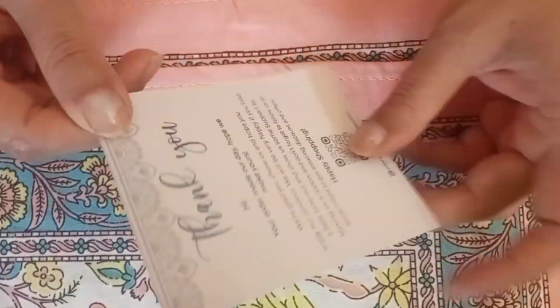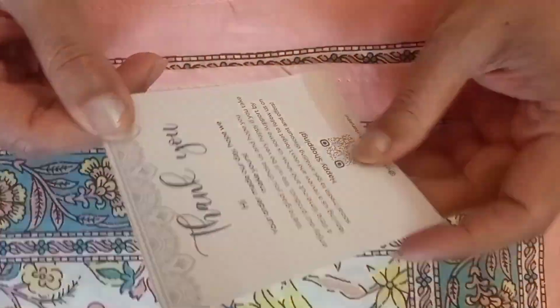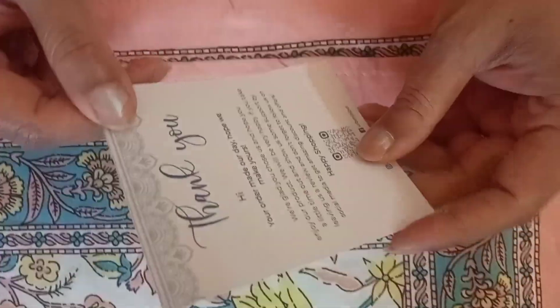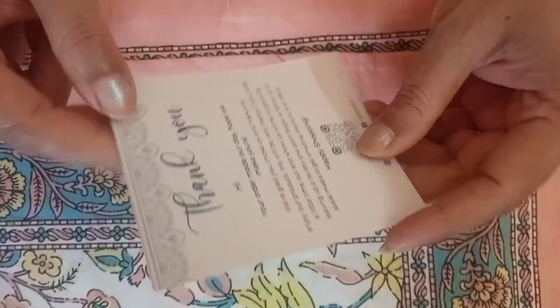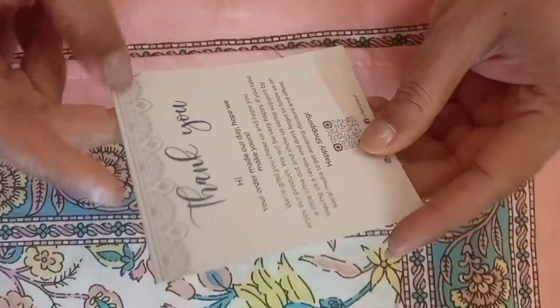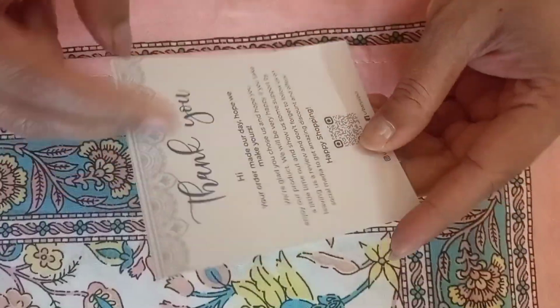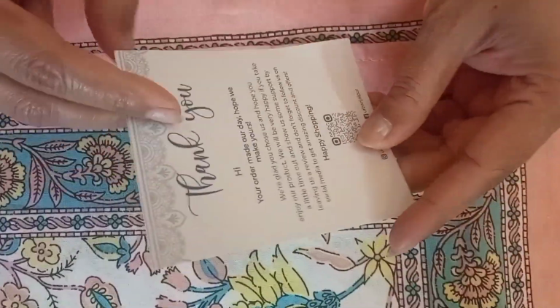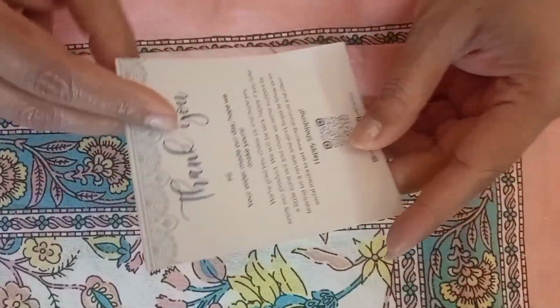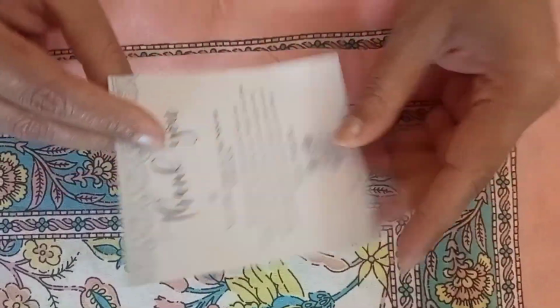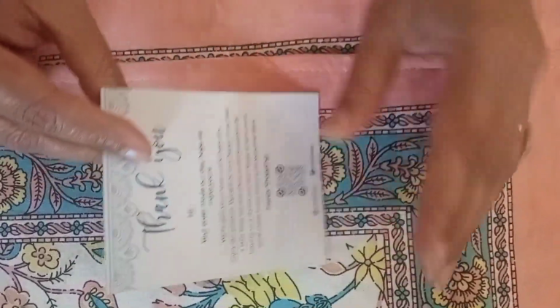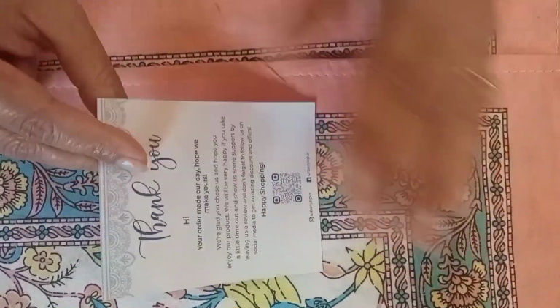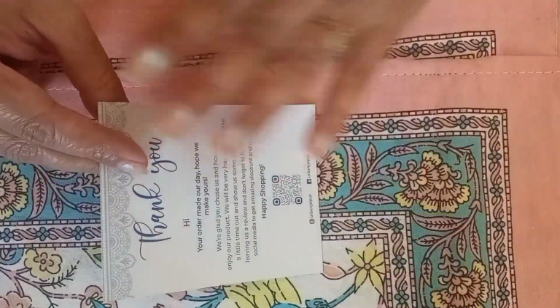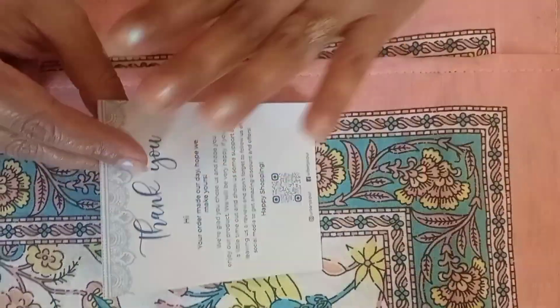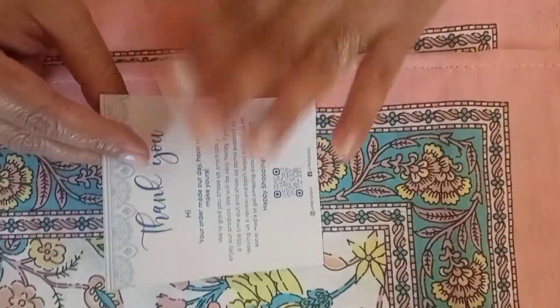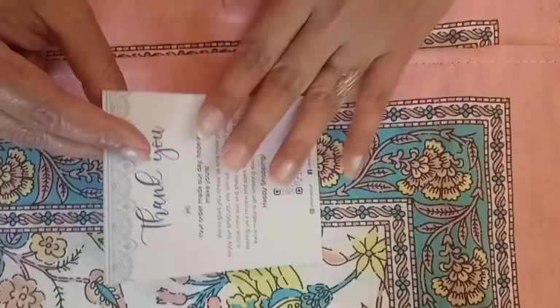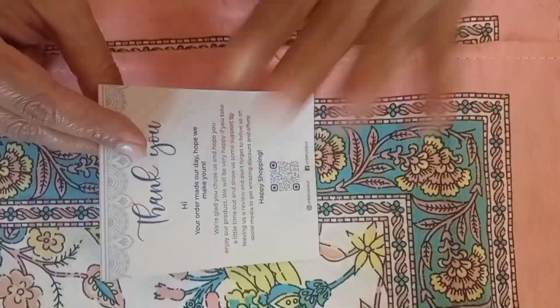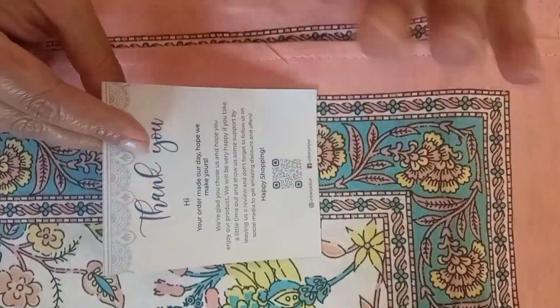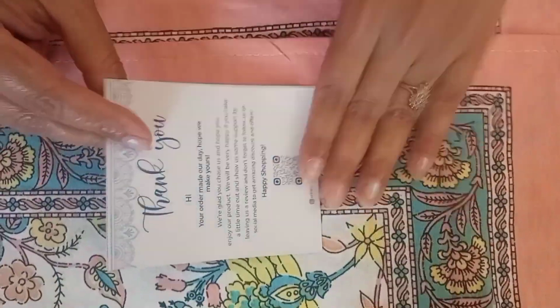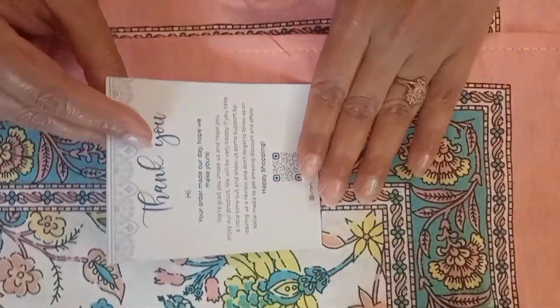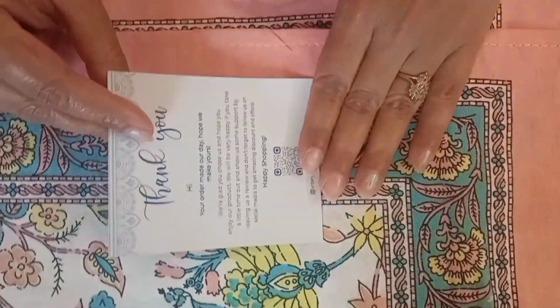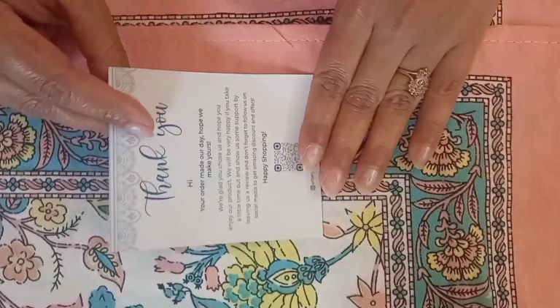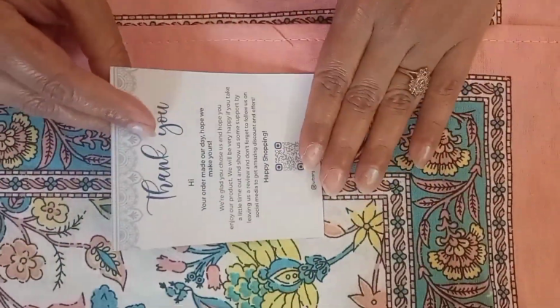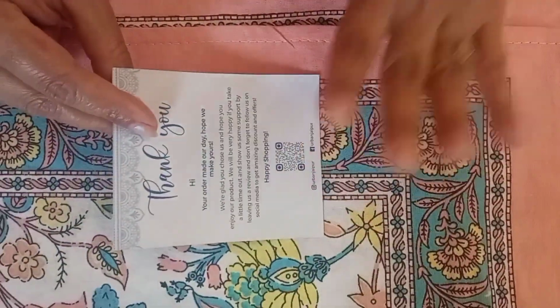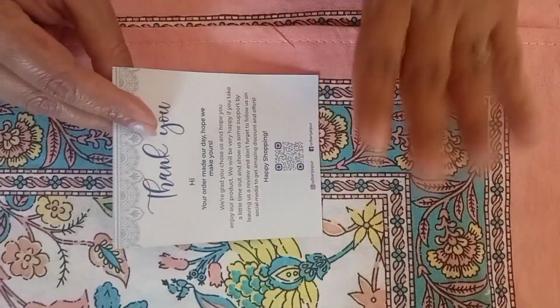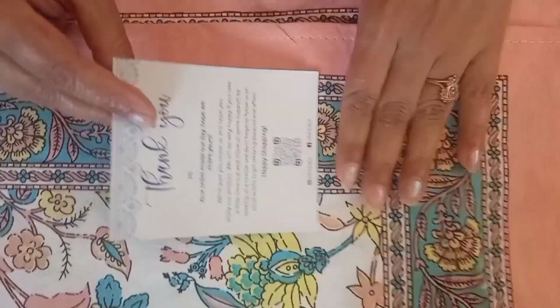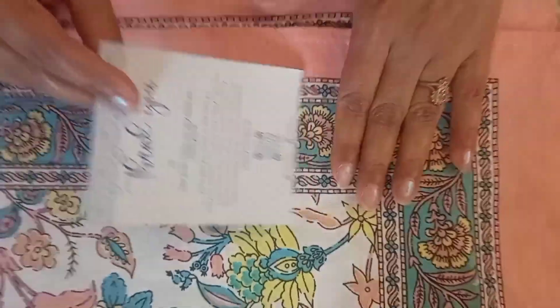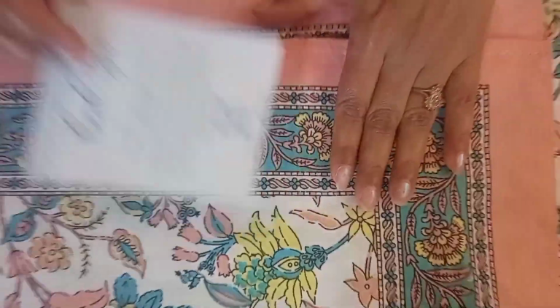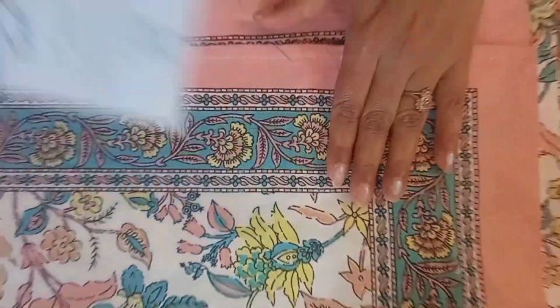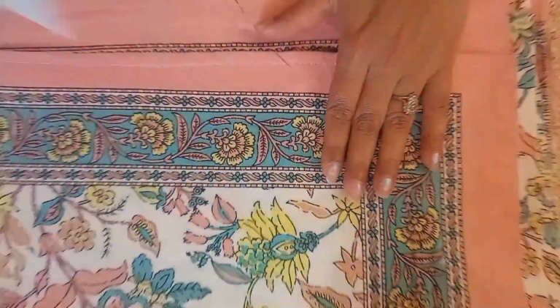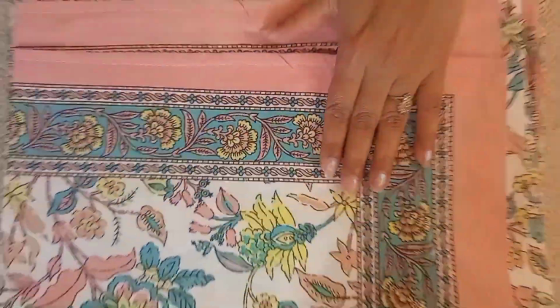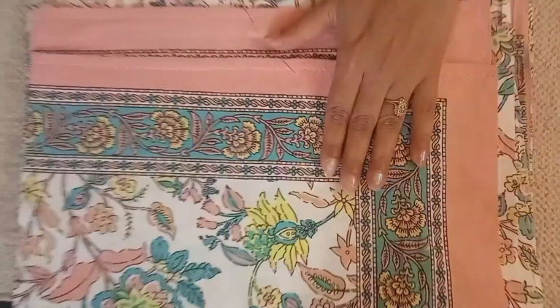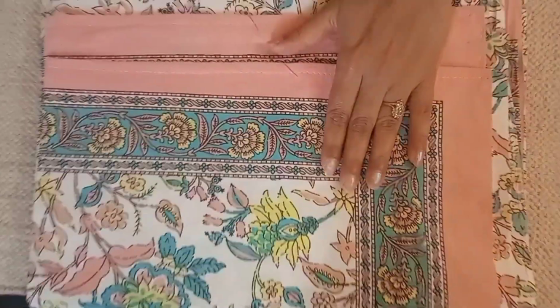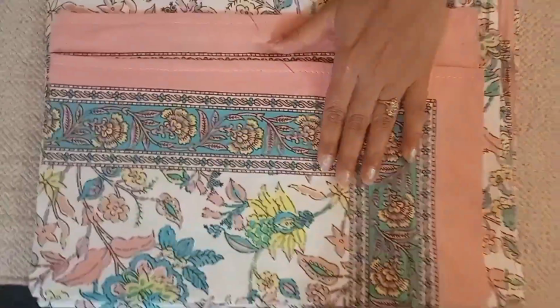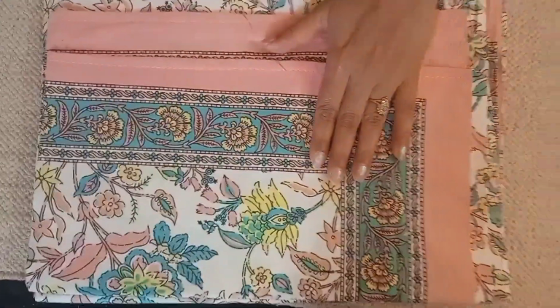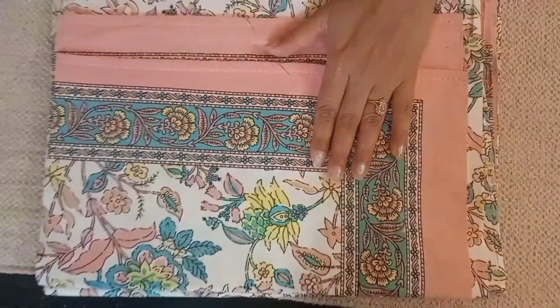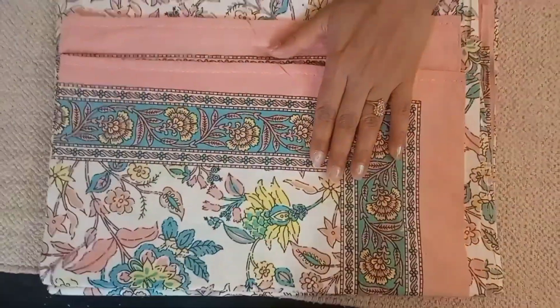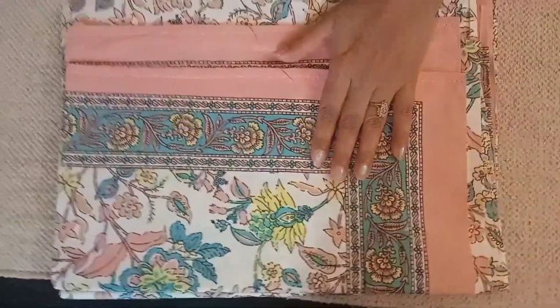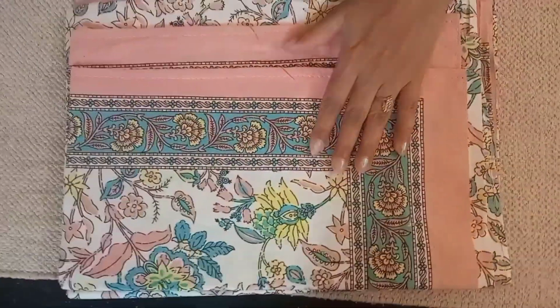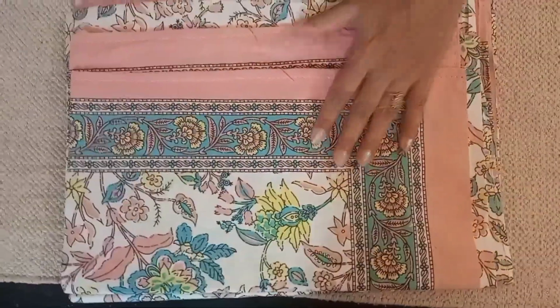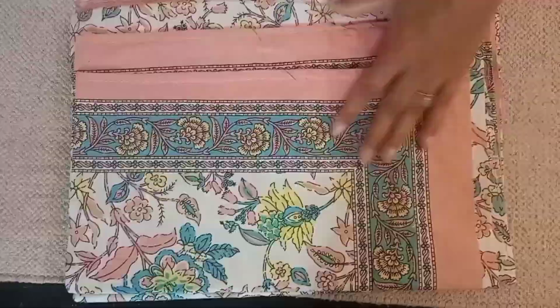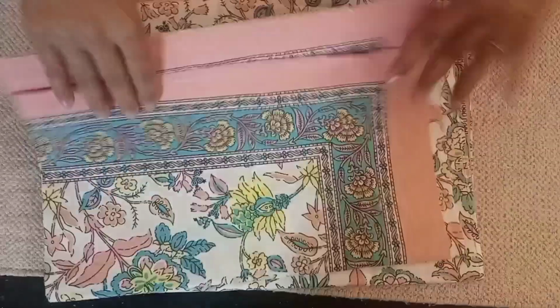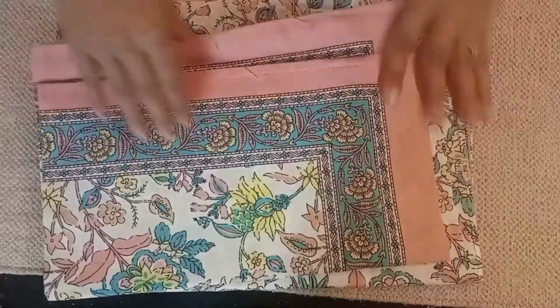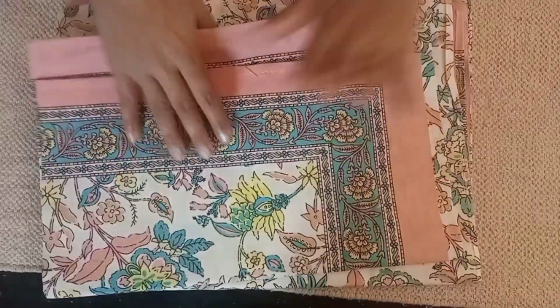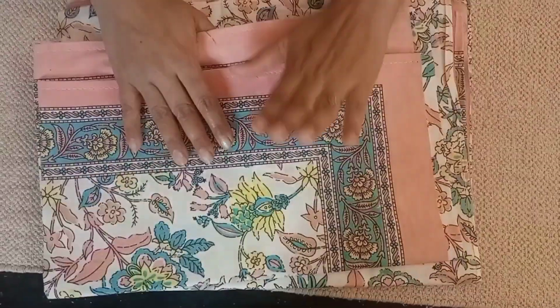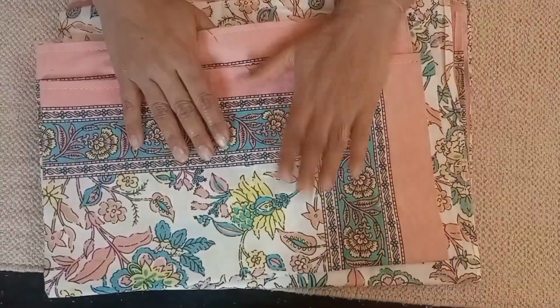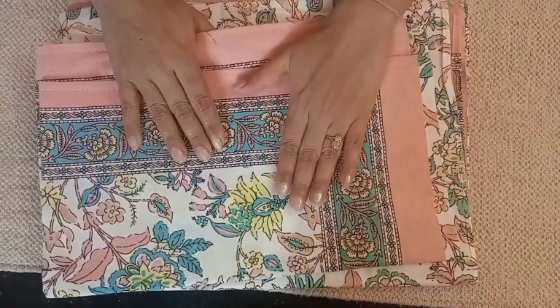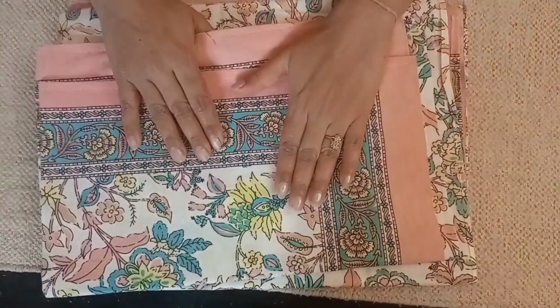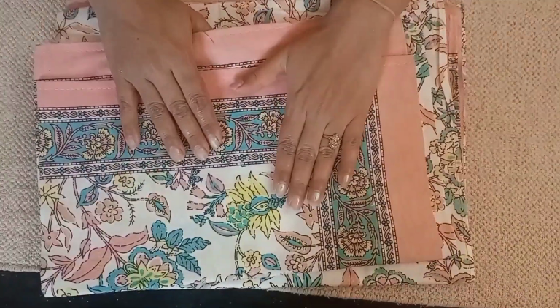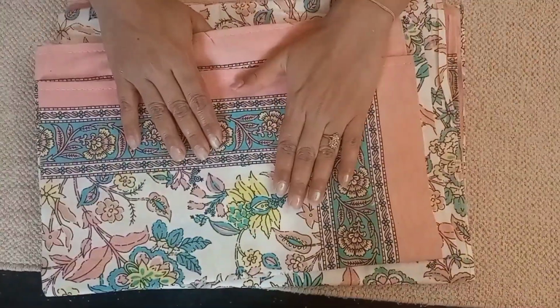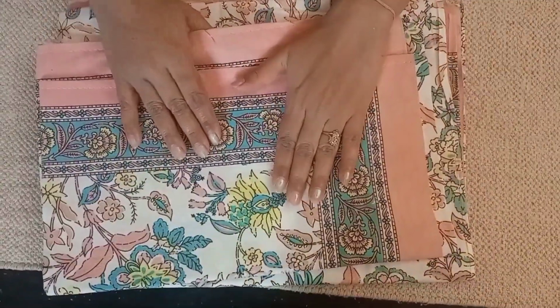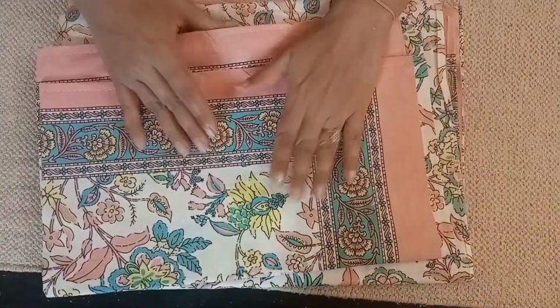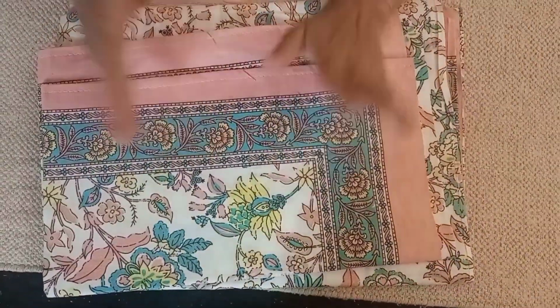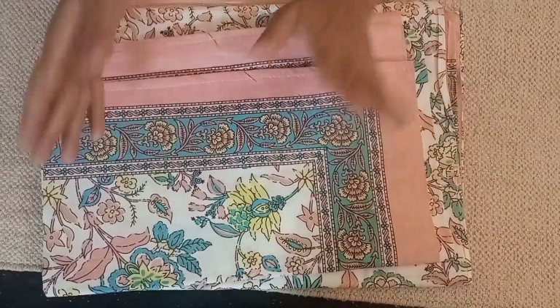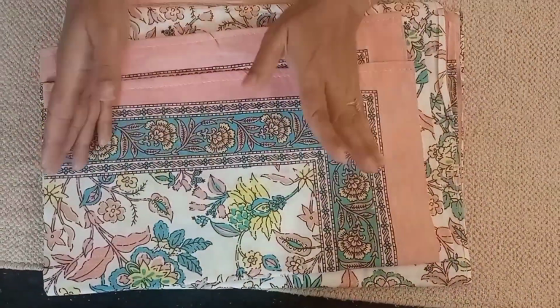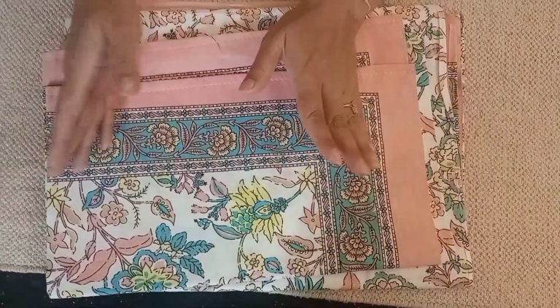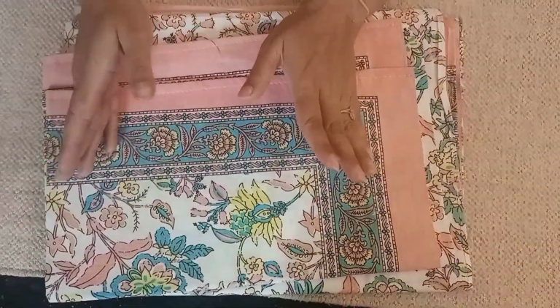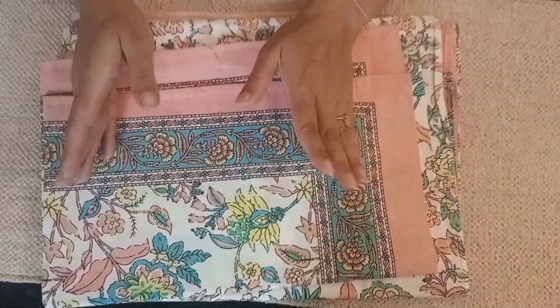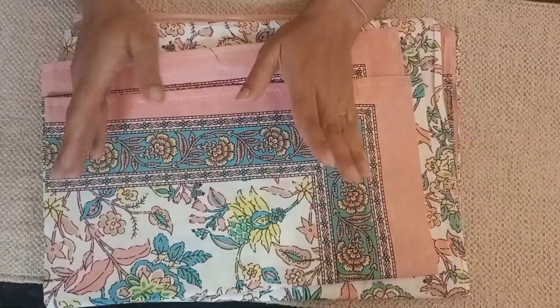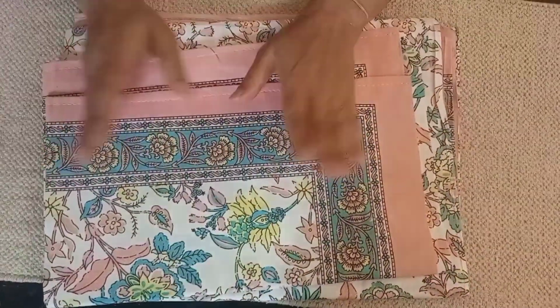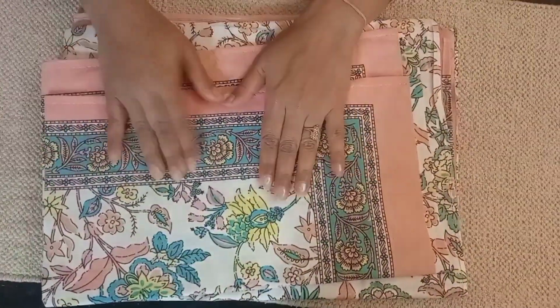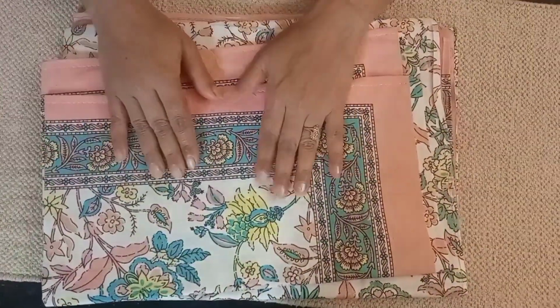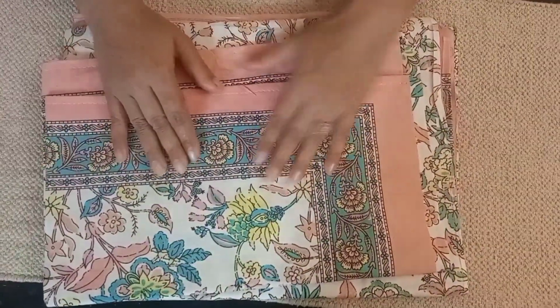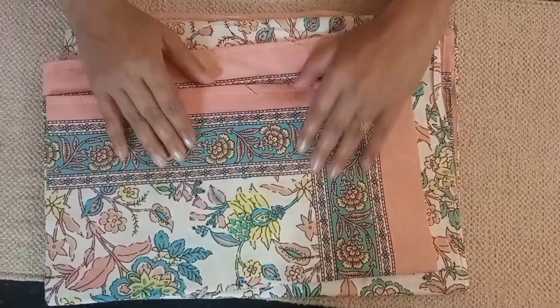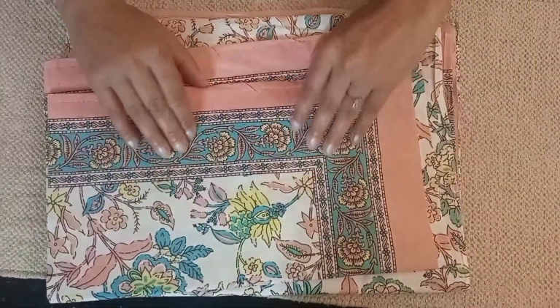The first bed sheet is from the brand Urban Jaipur. This is a single bed sheet. I actually bought it for gifting purpose.